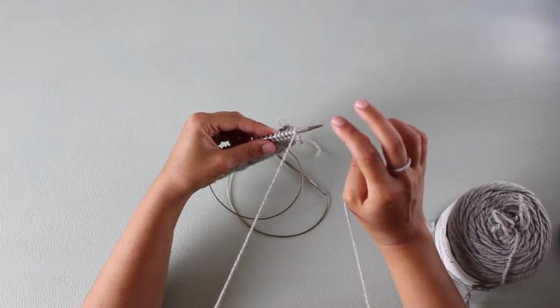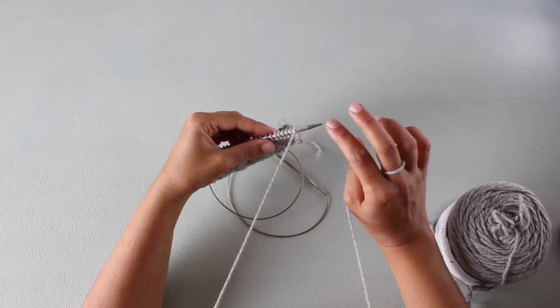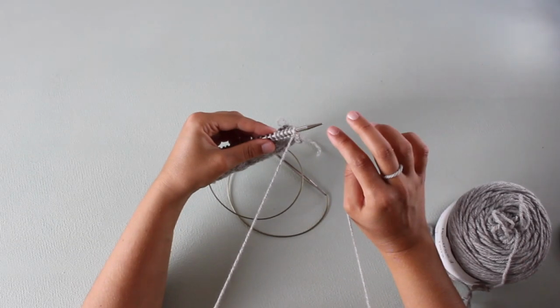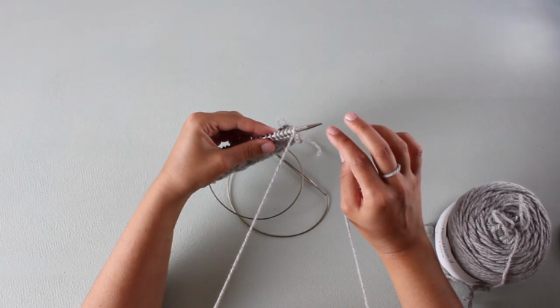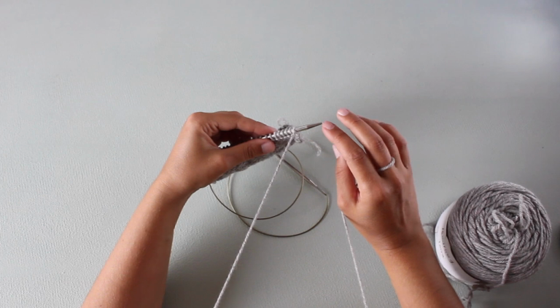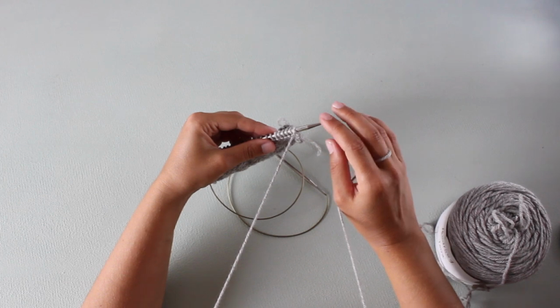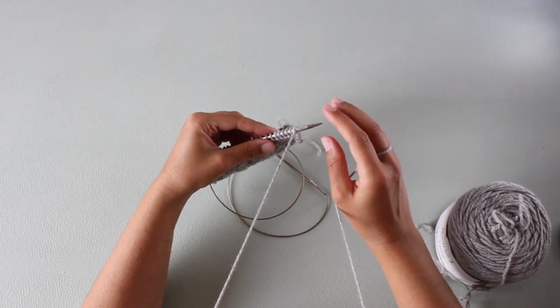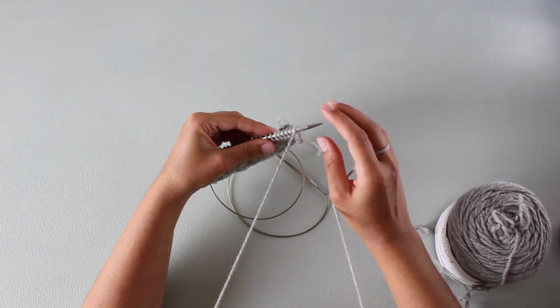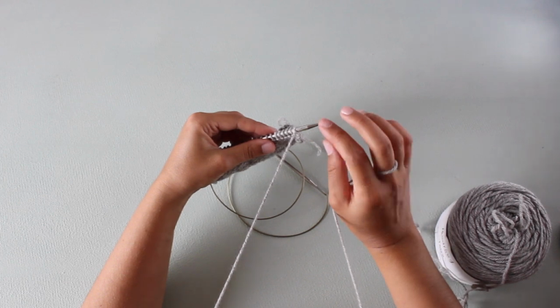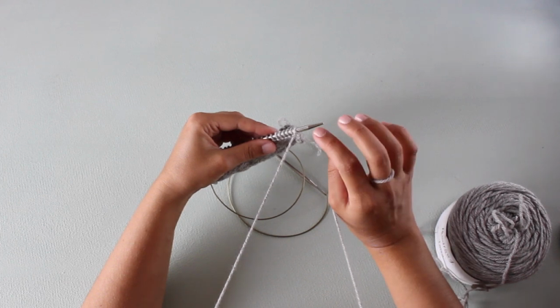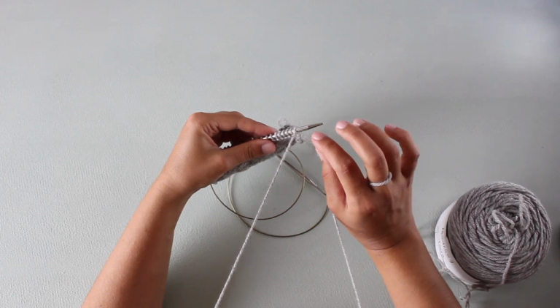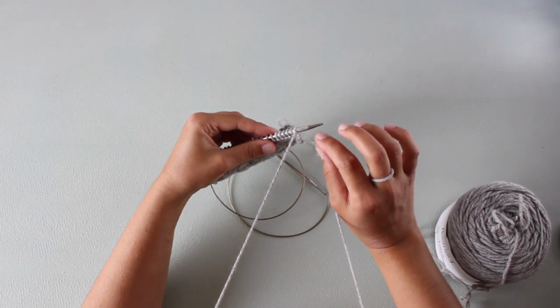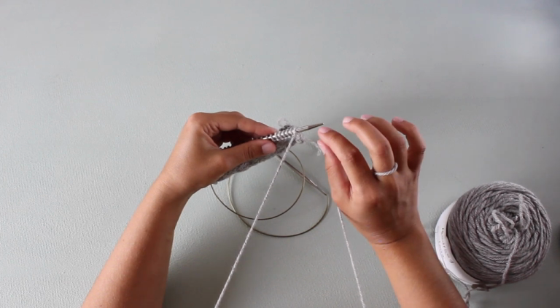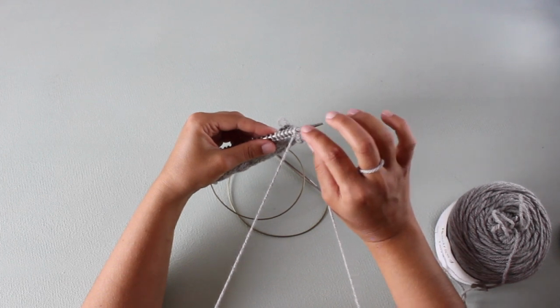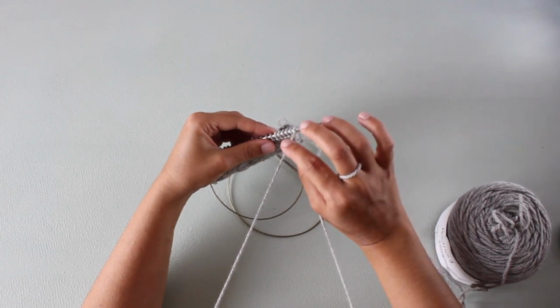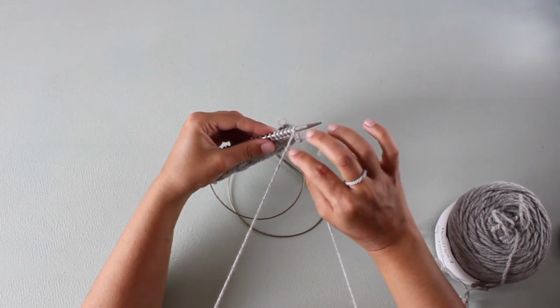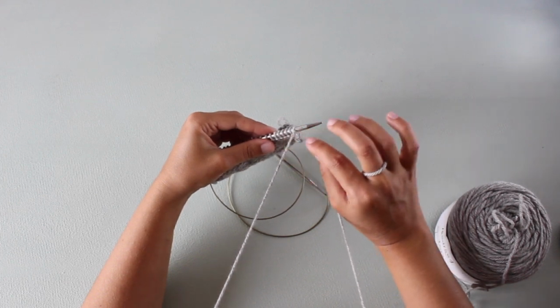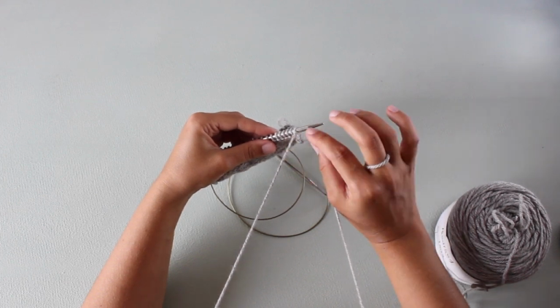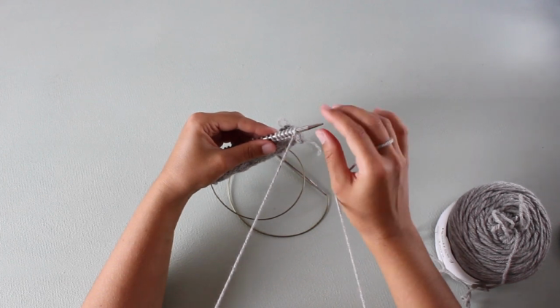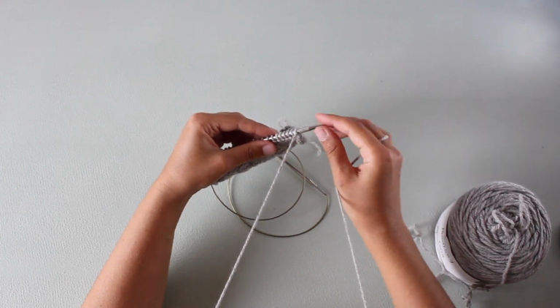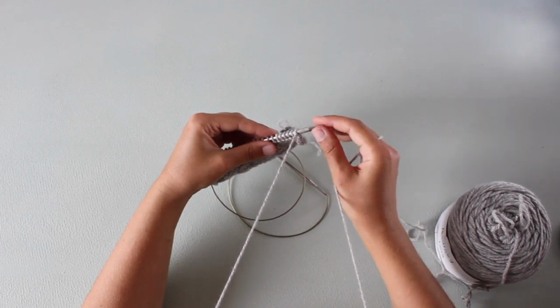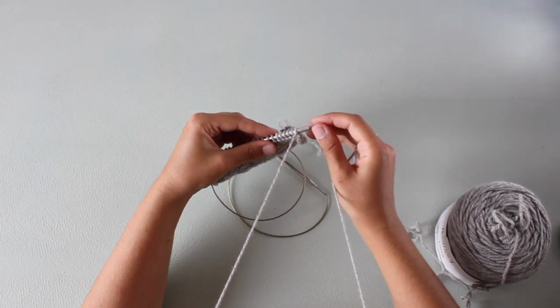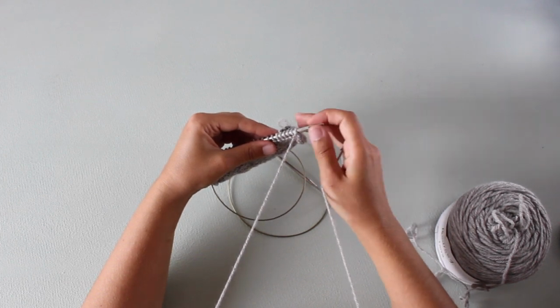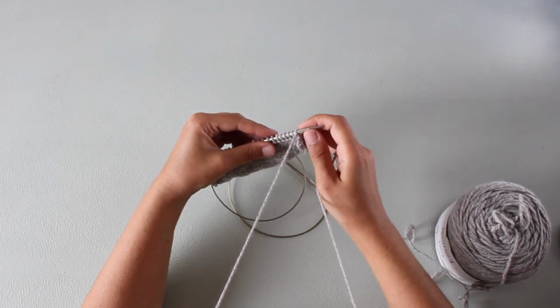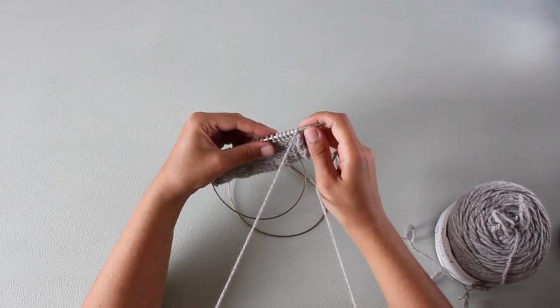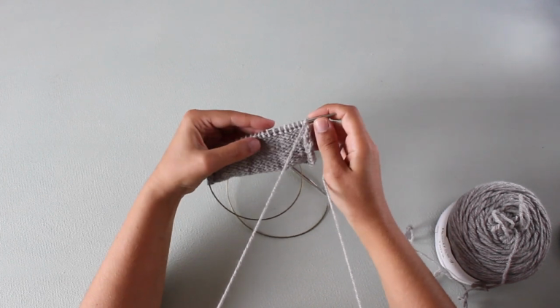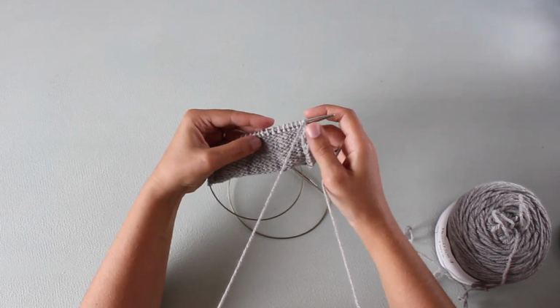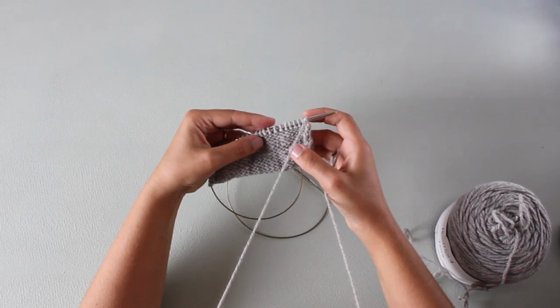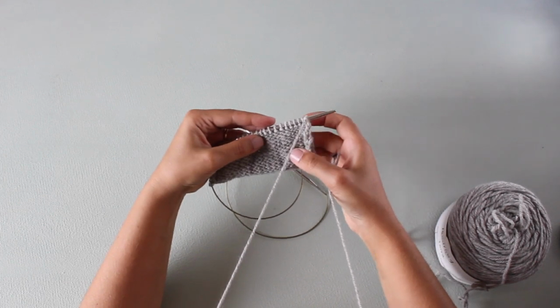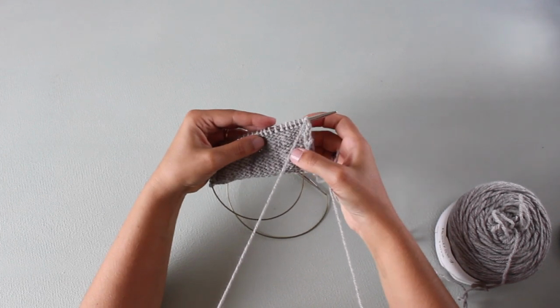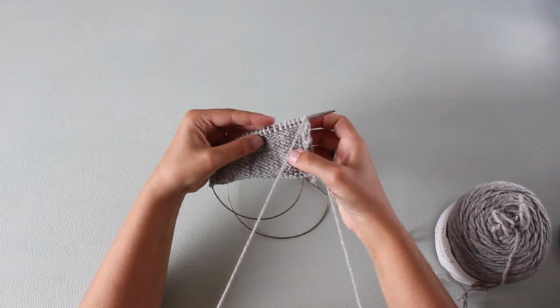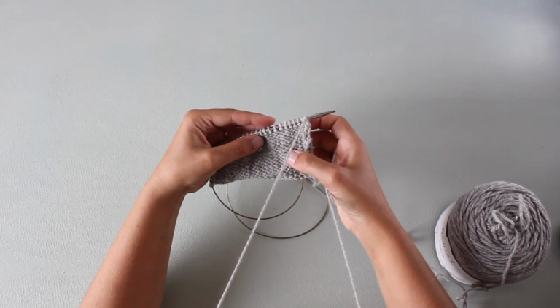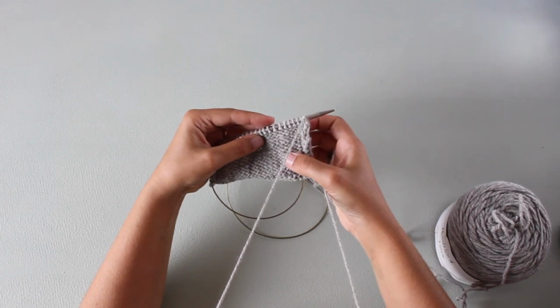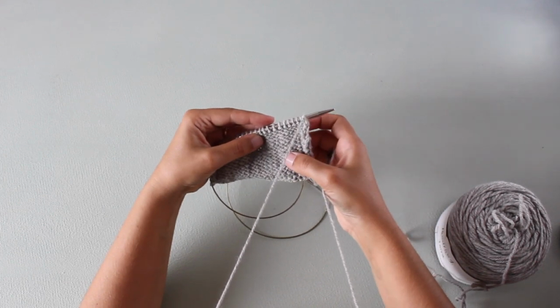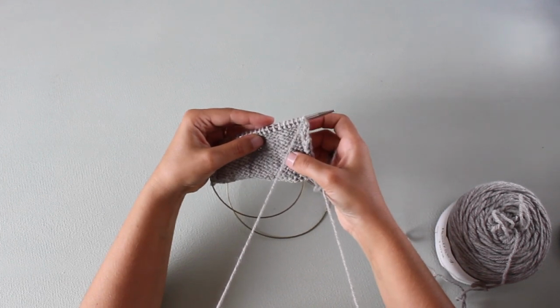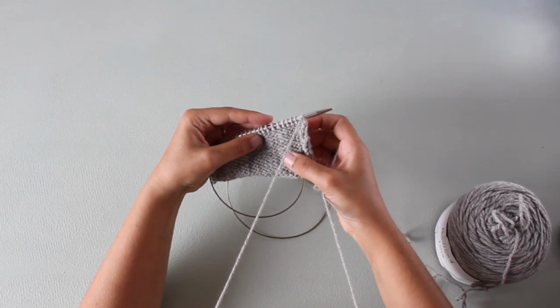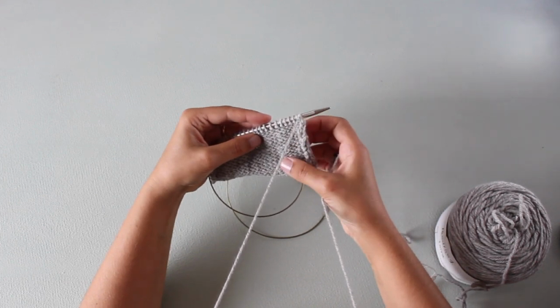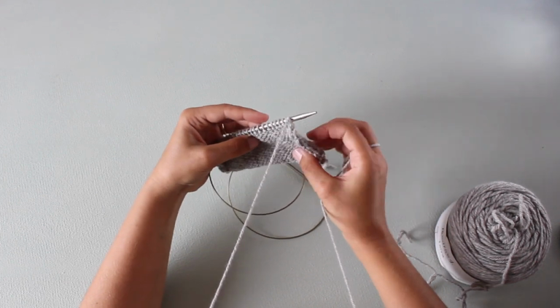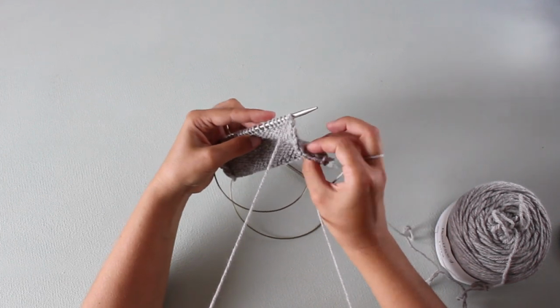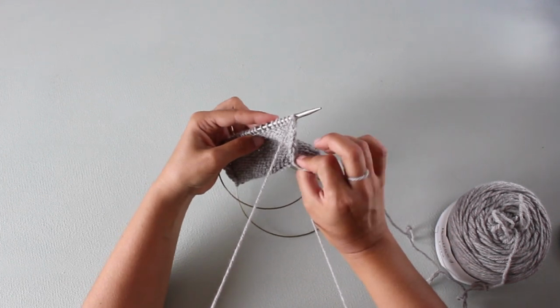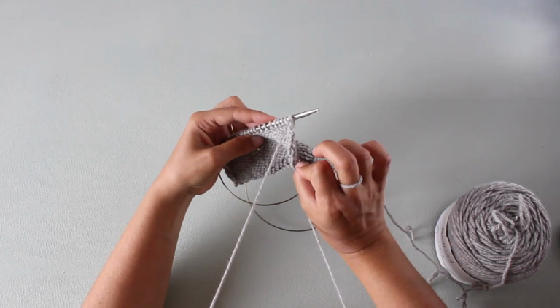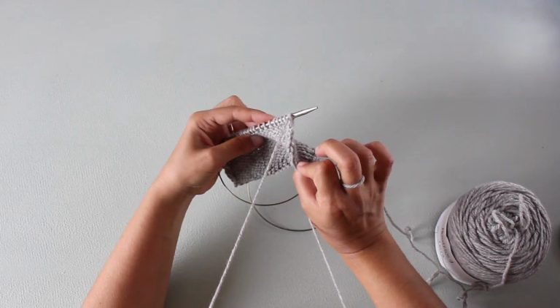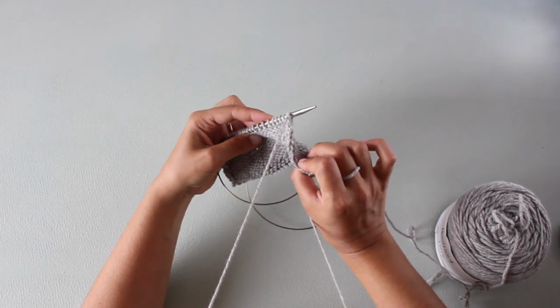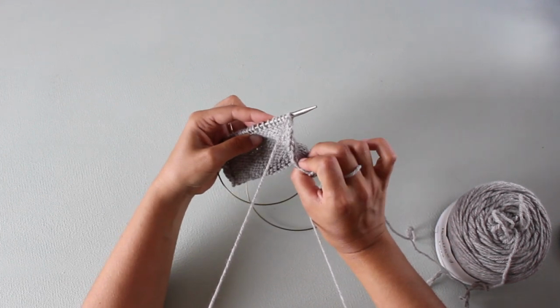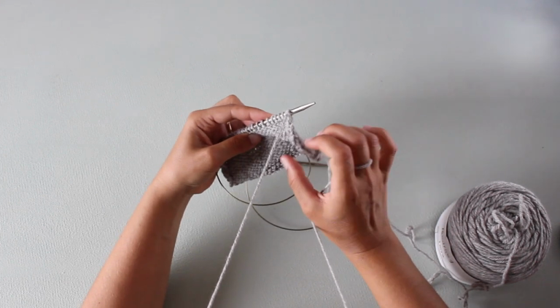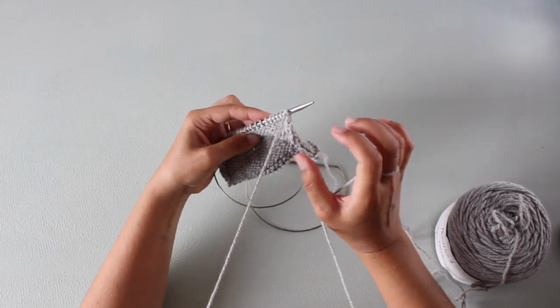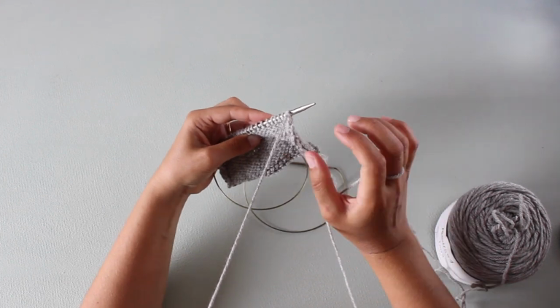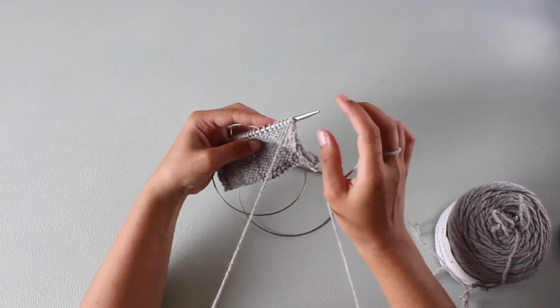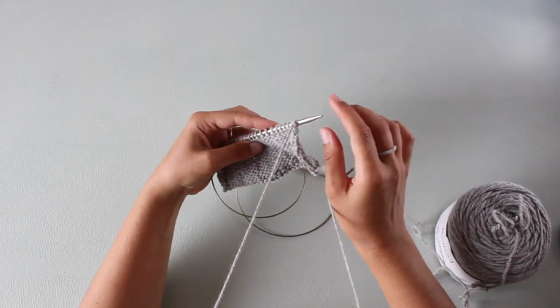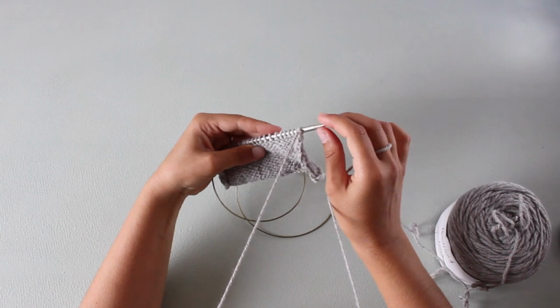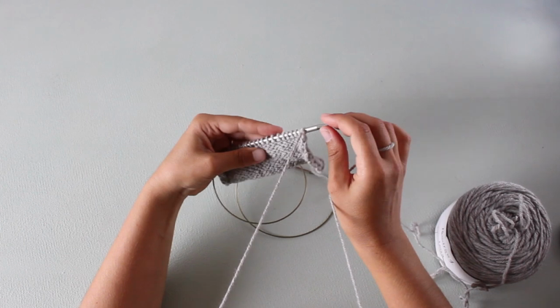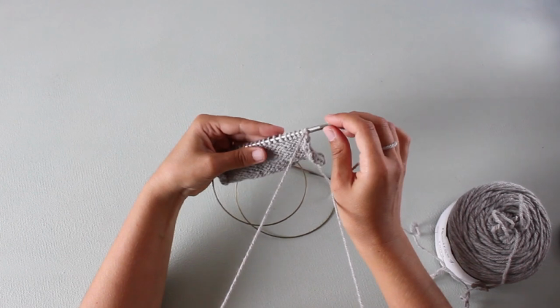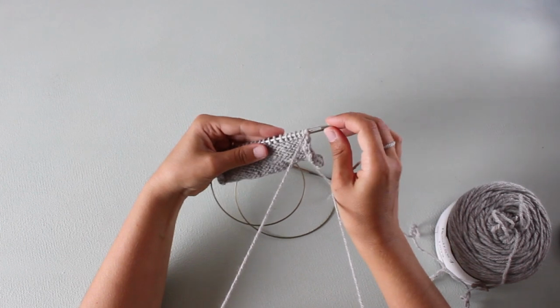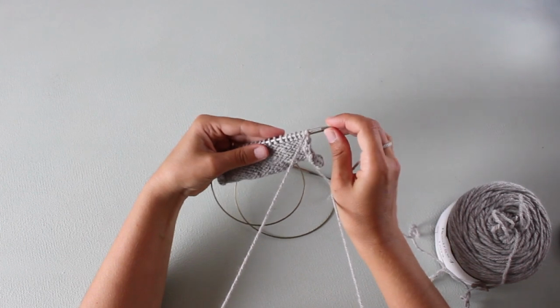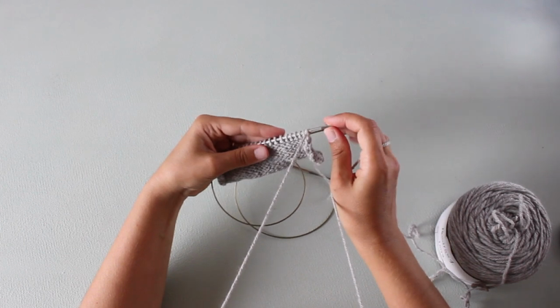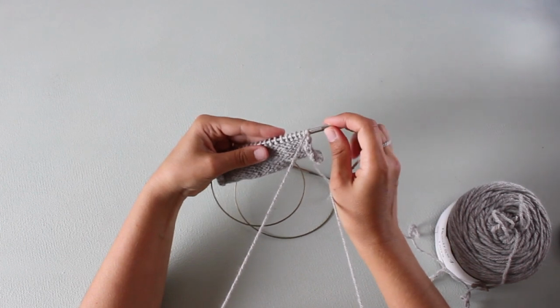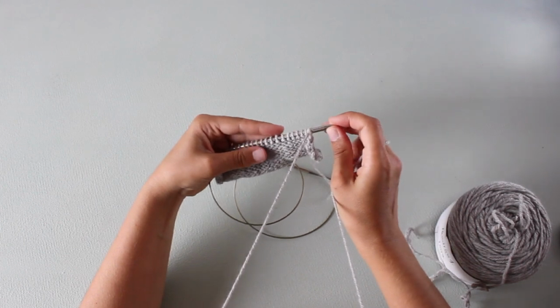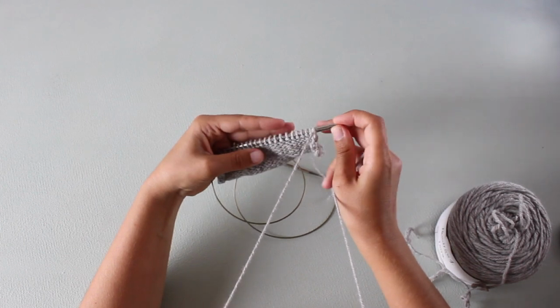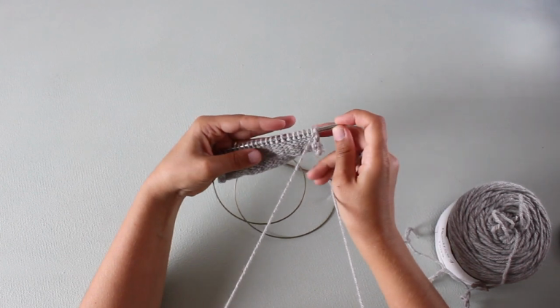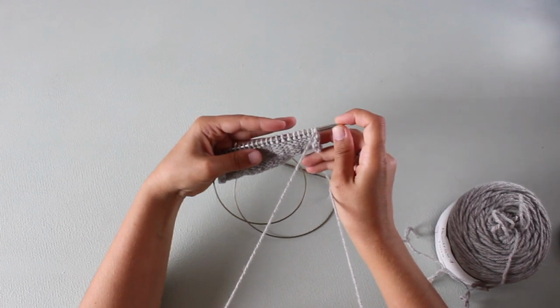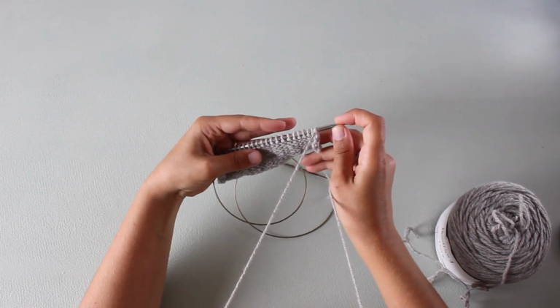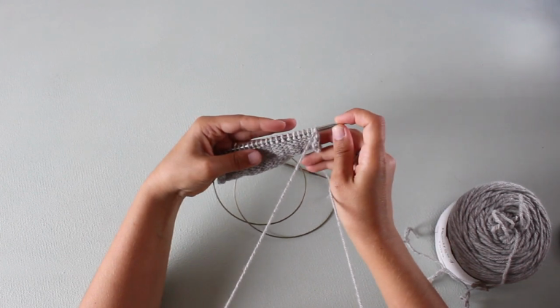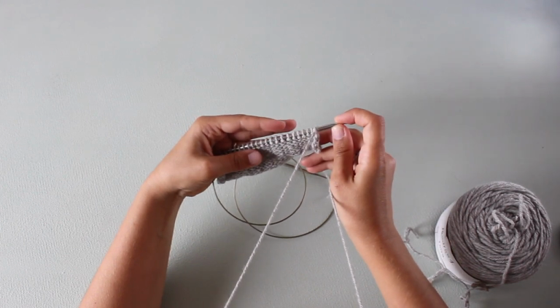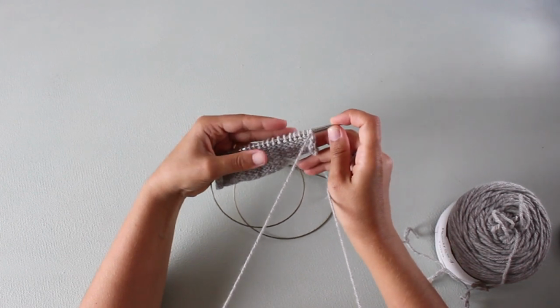Let me show you here in a more detailed video how we purl and how we knit using the Portuguese style technique.